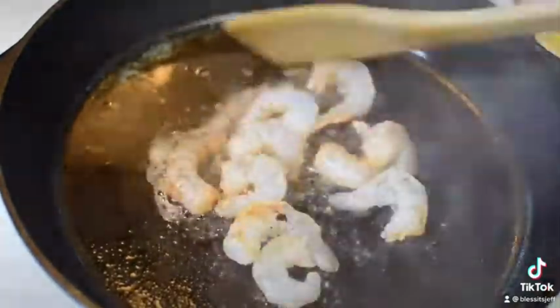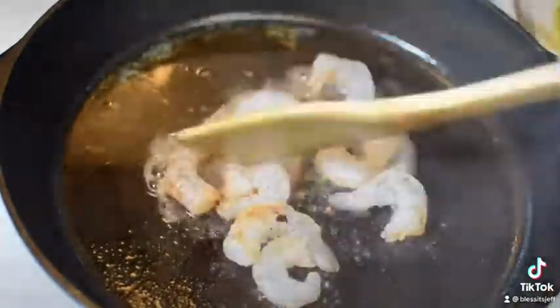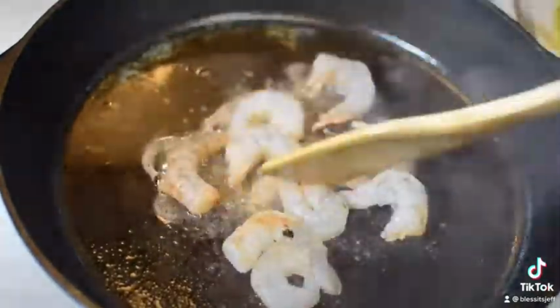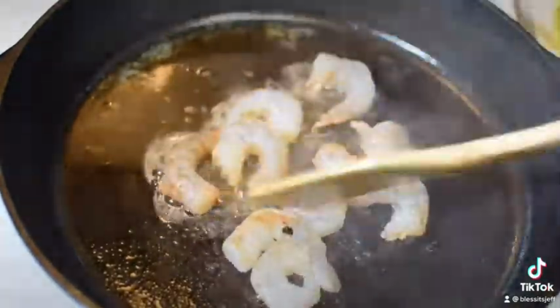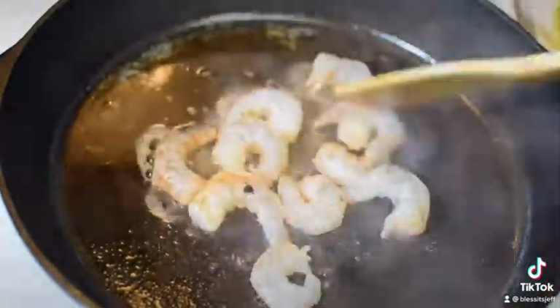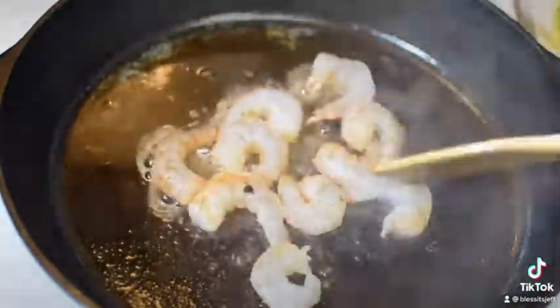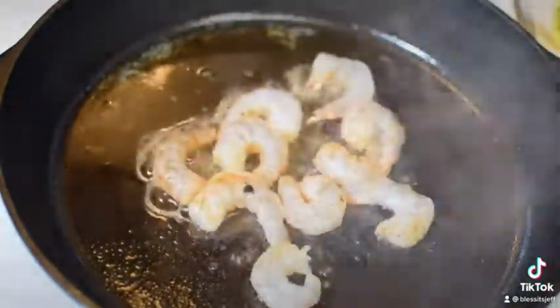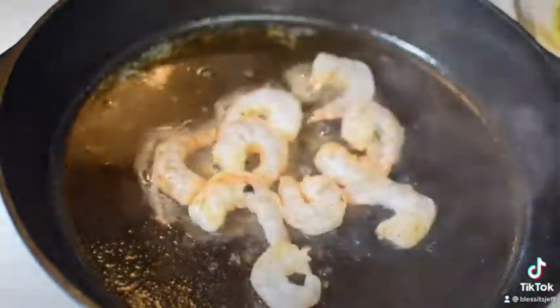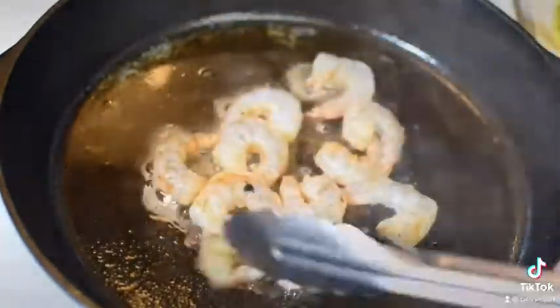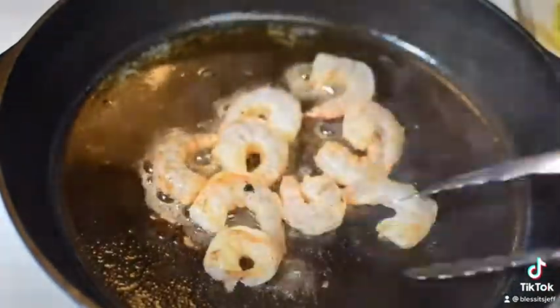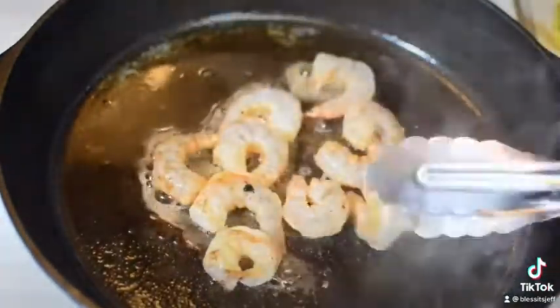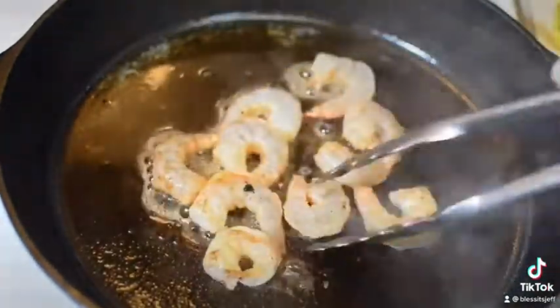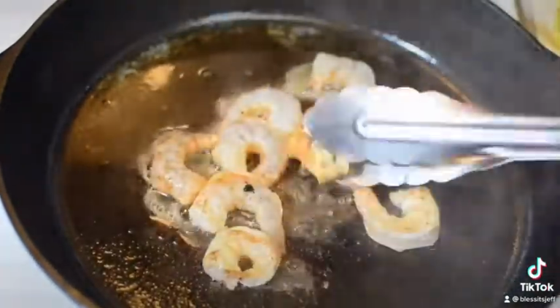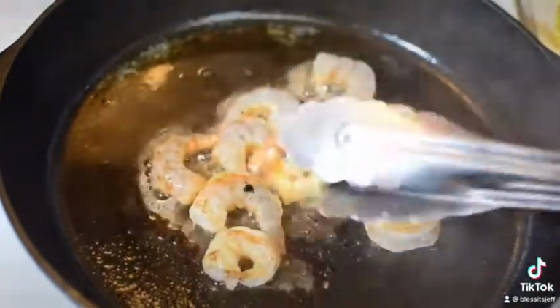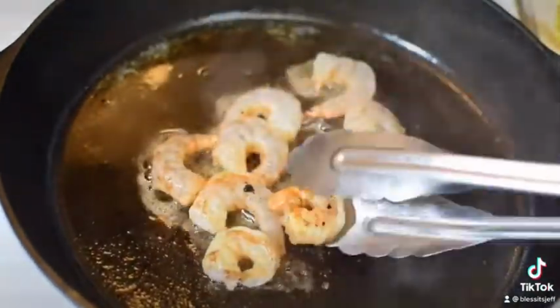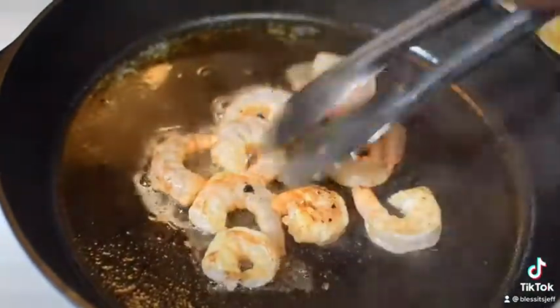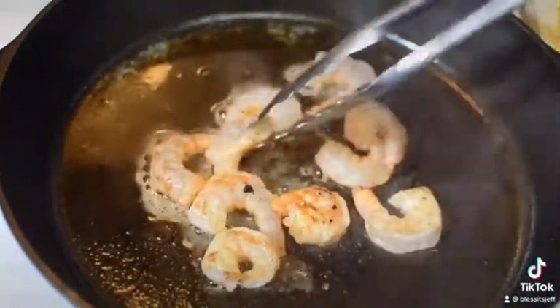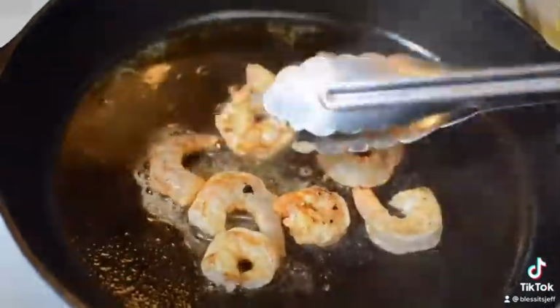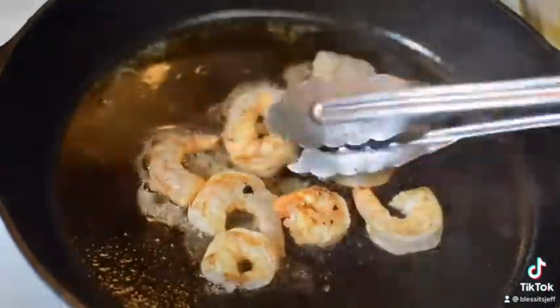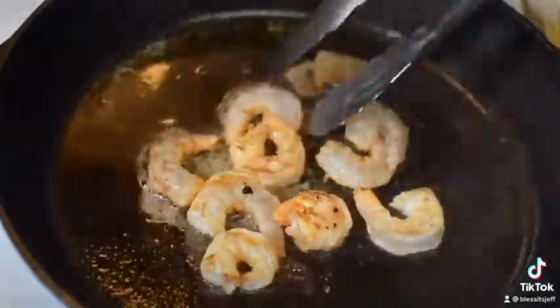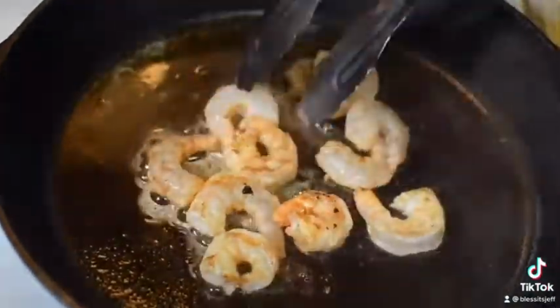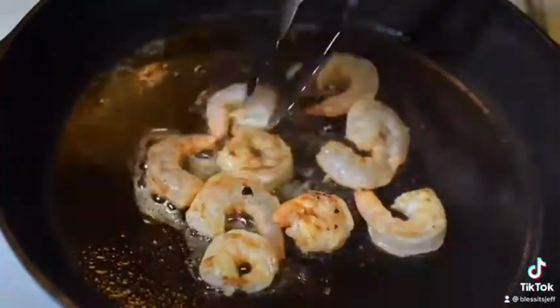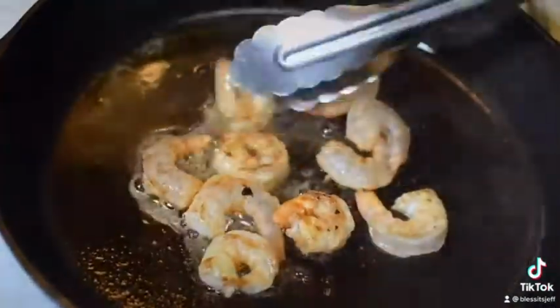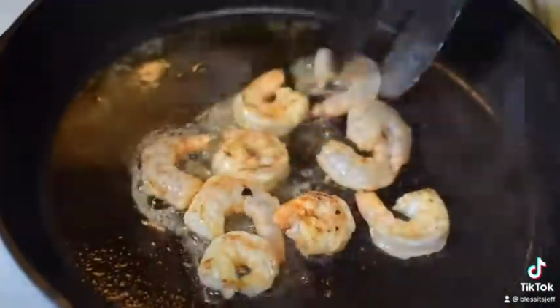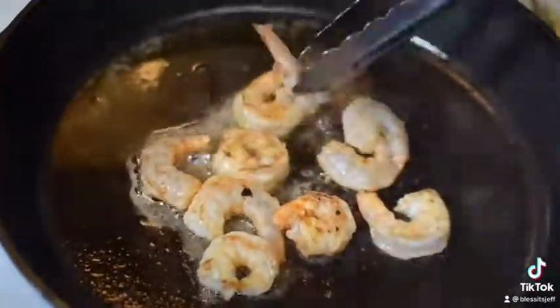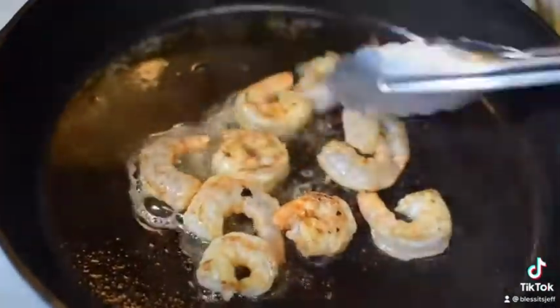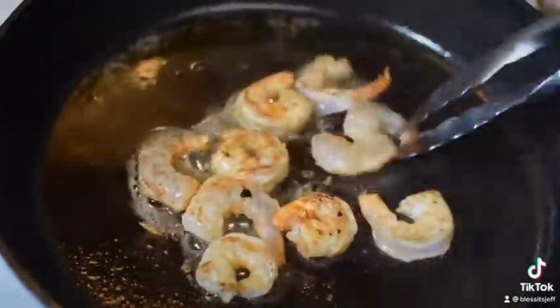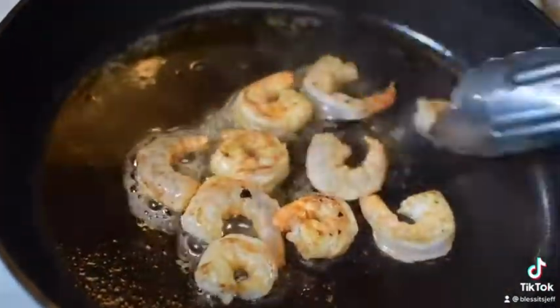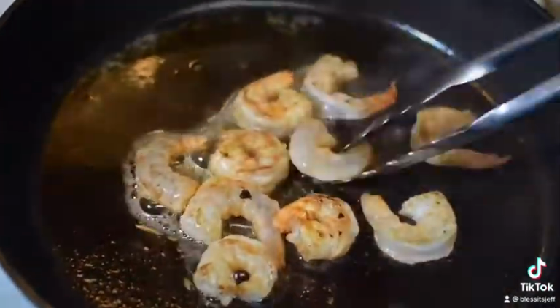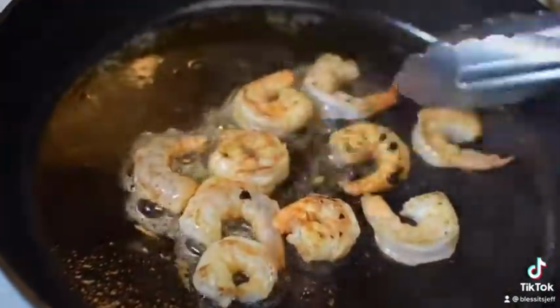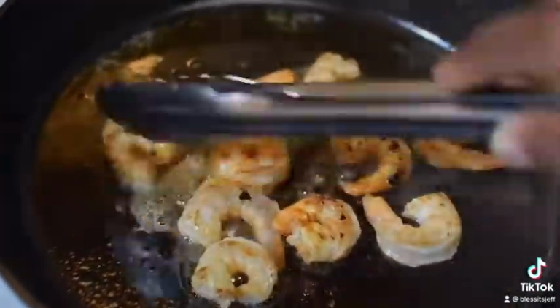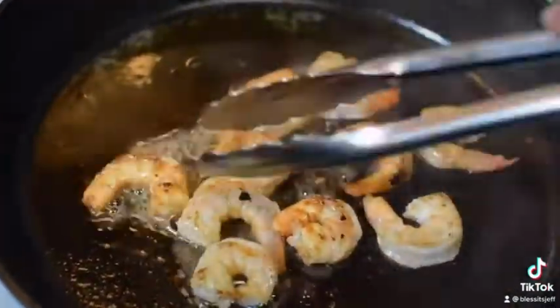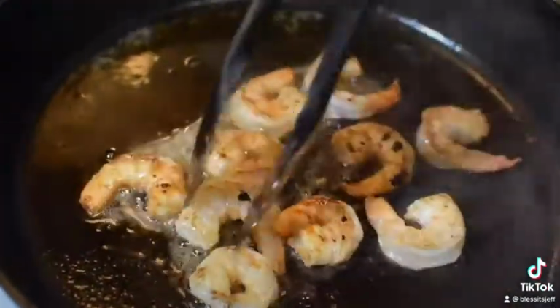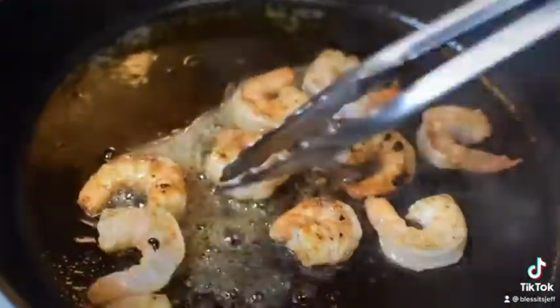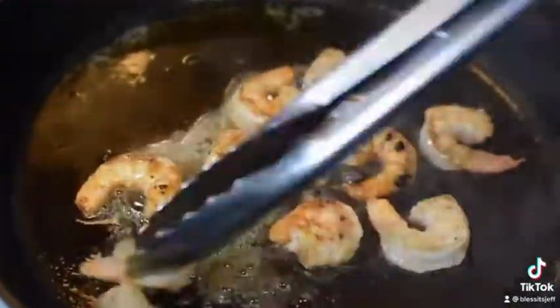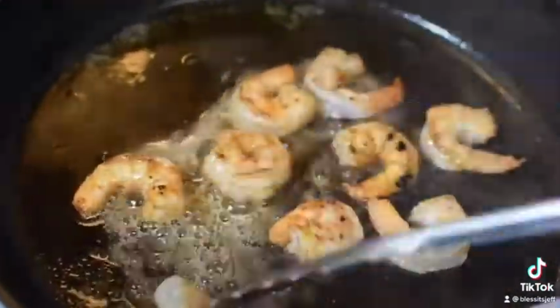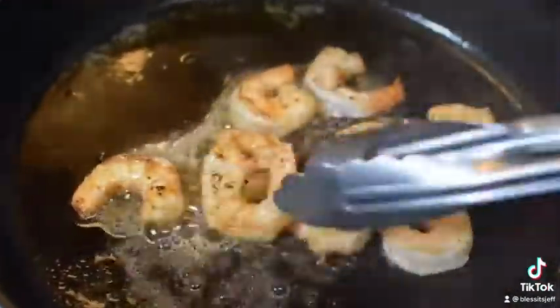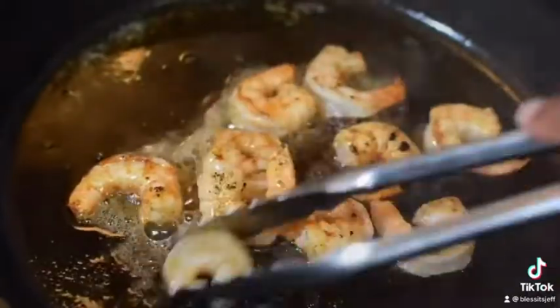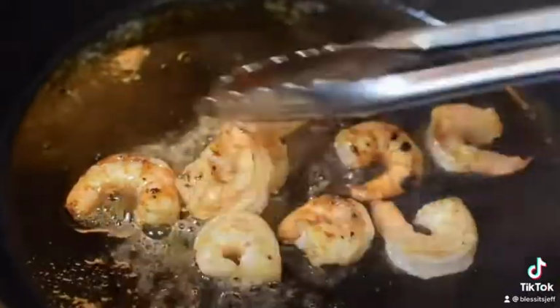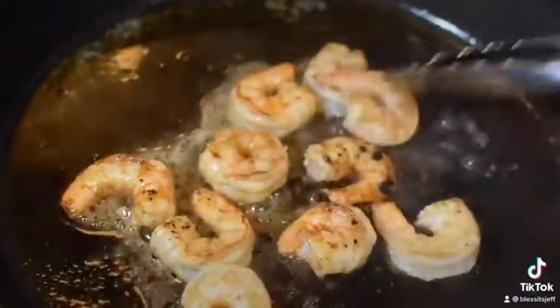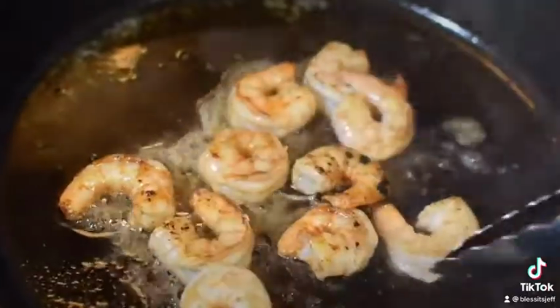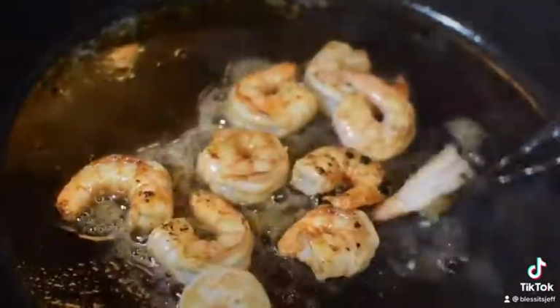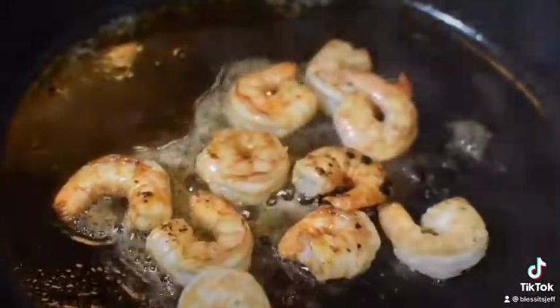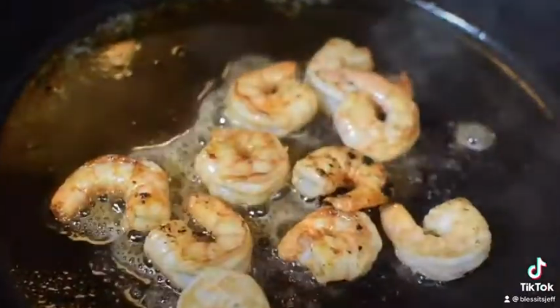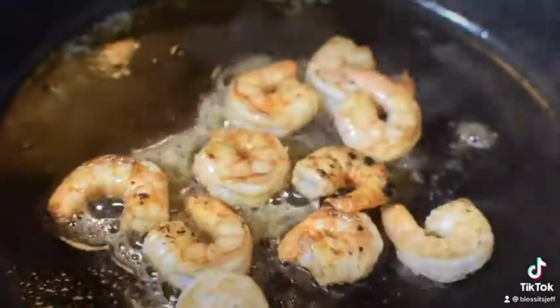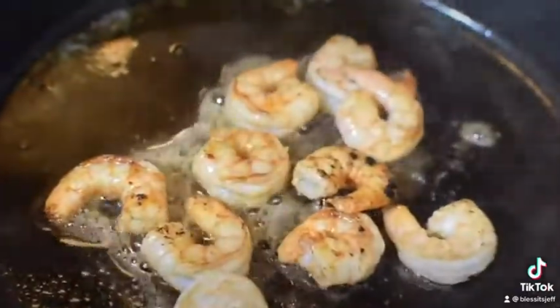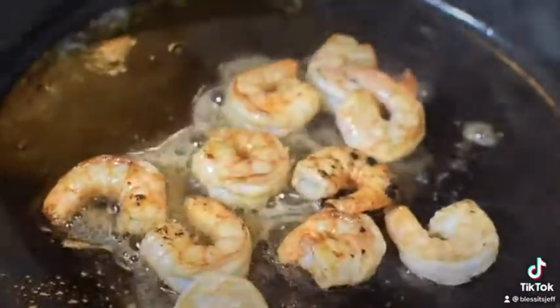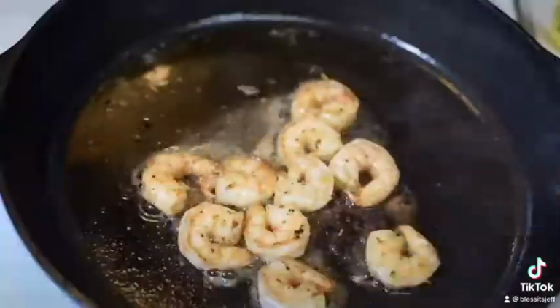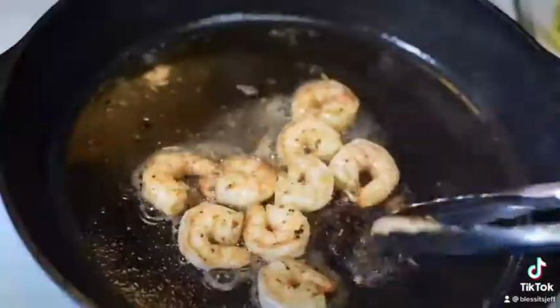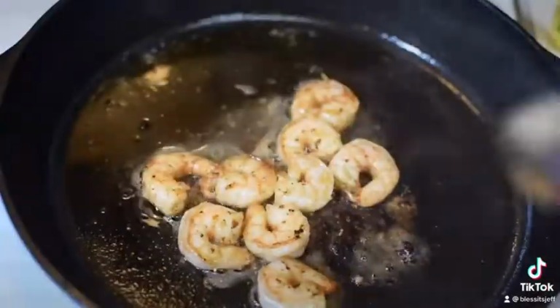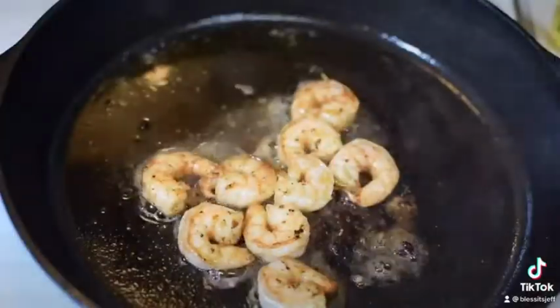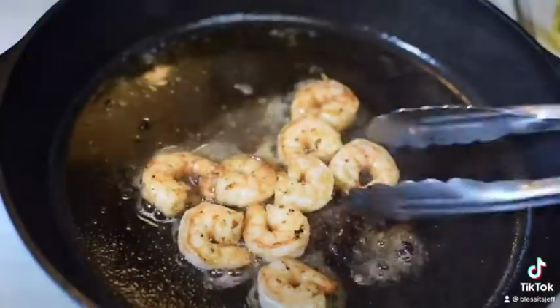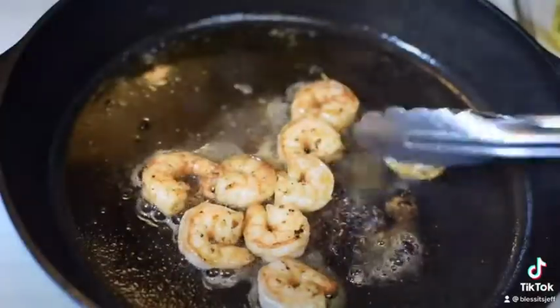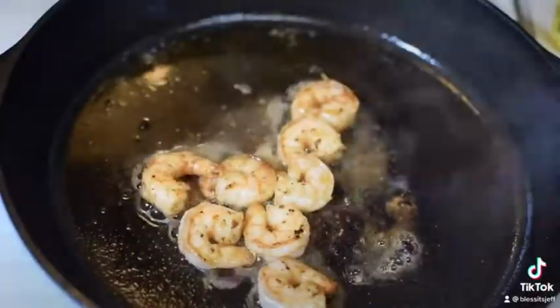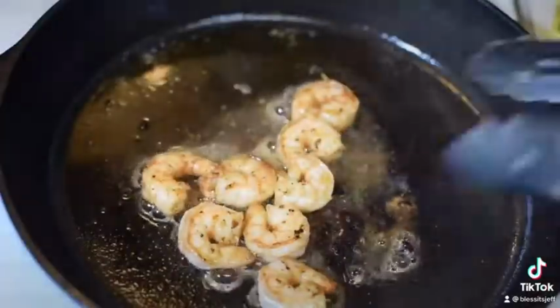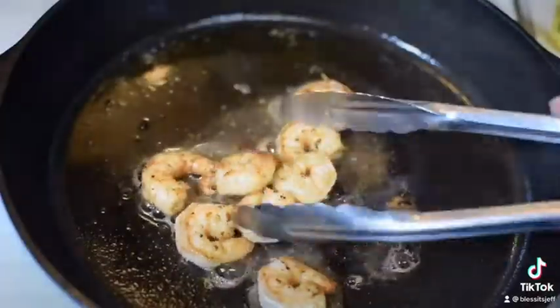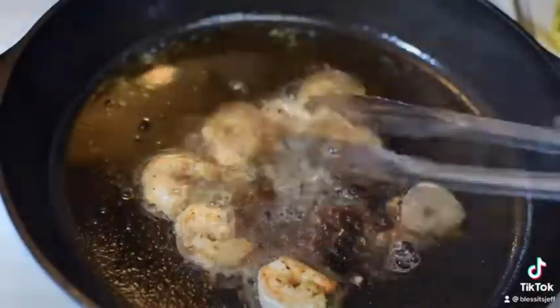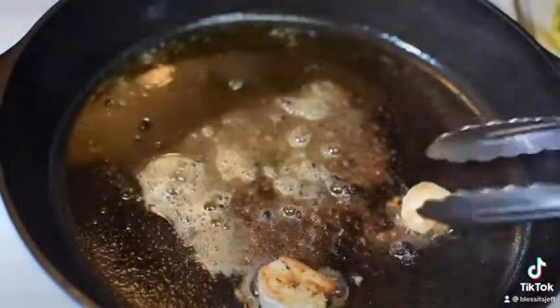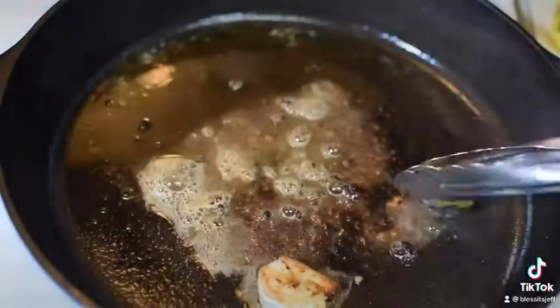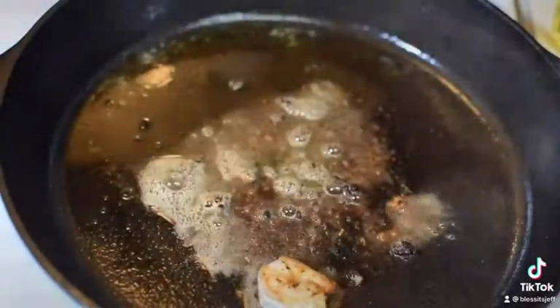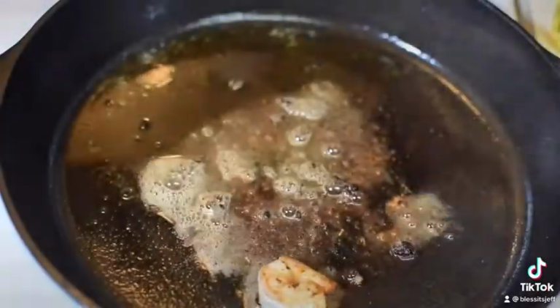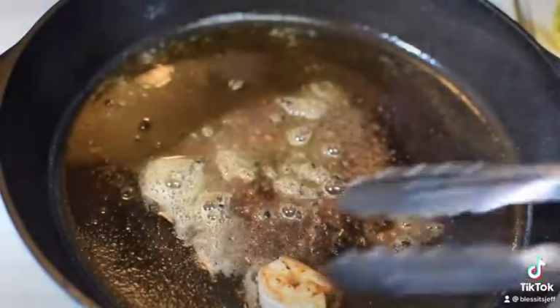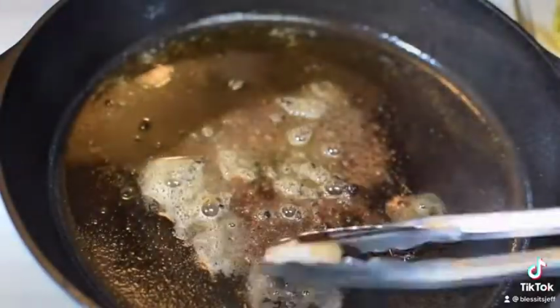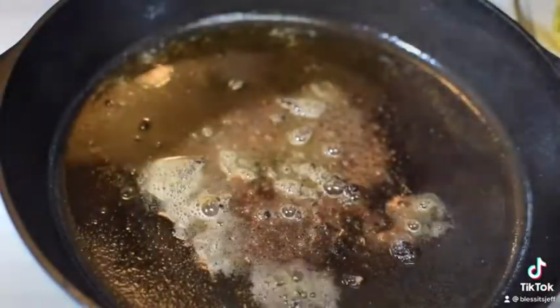Let's come in with our shrimp, and of course everything is properly seasoned — Cajun style, you know it. Cook until we have some nice color.